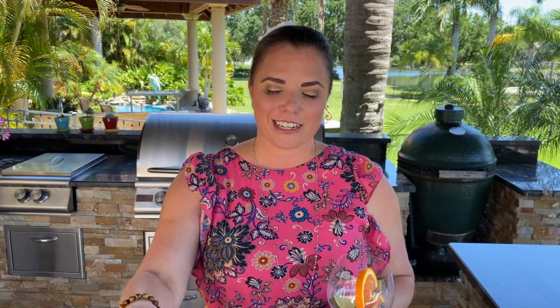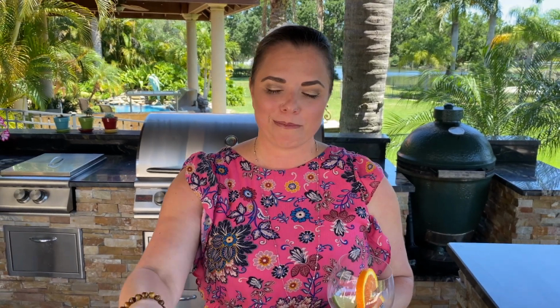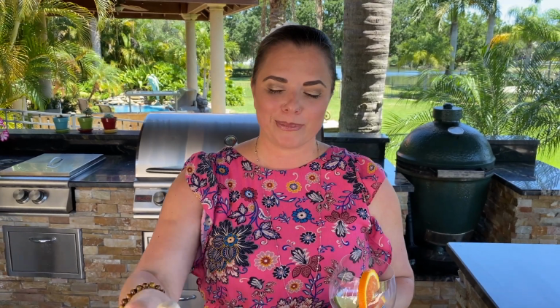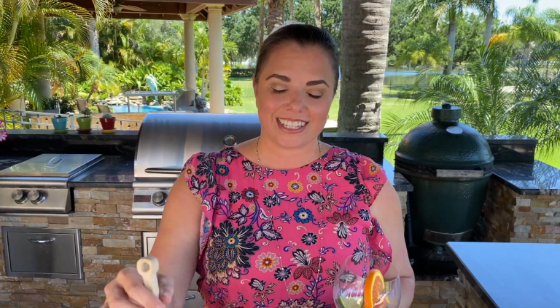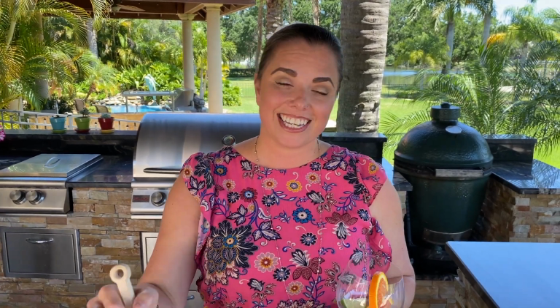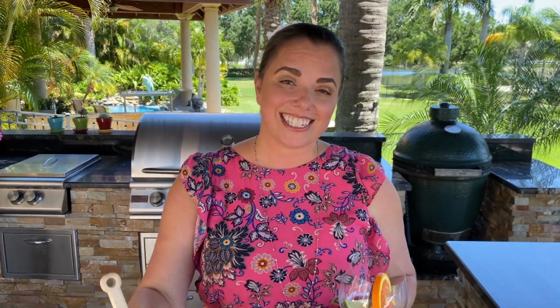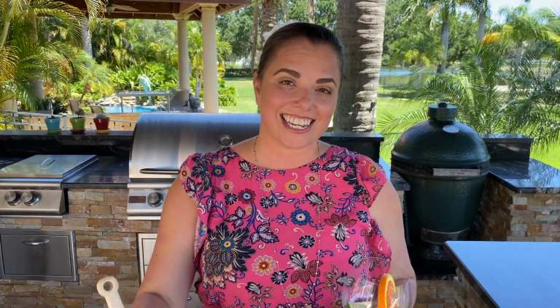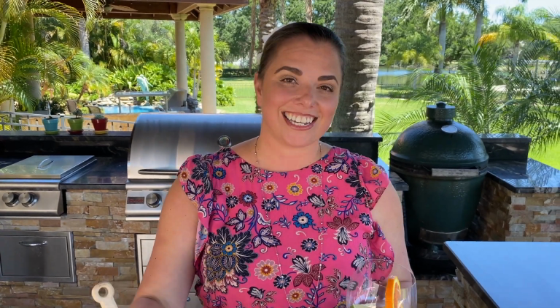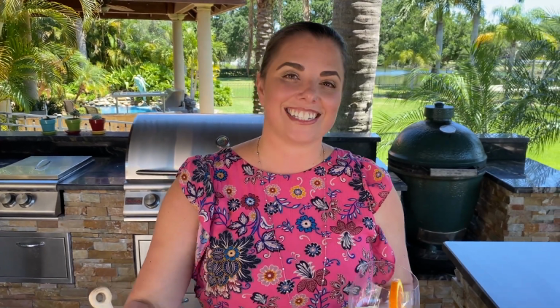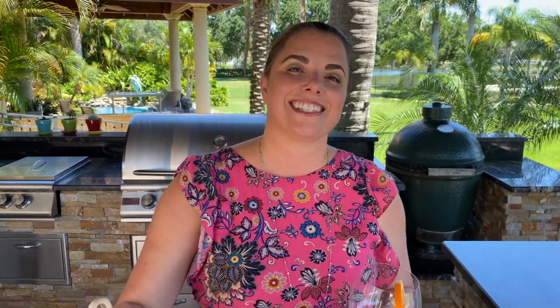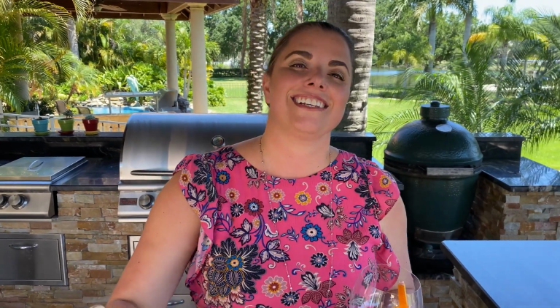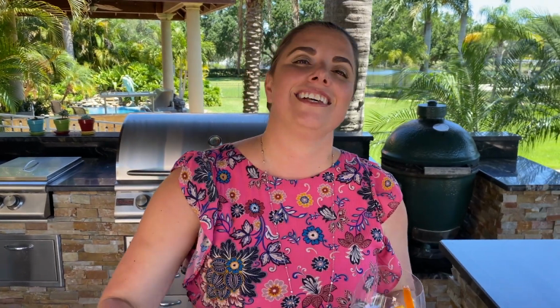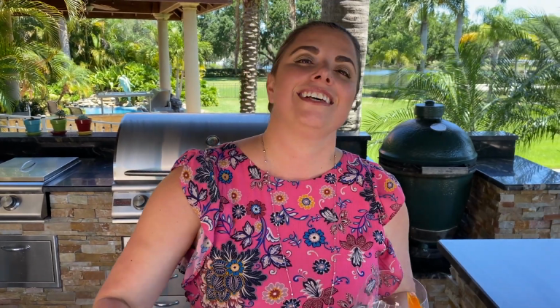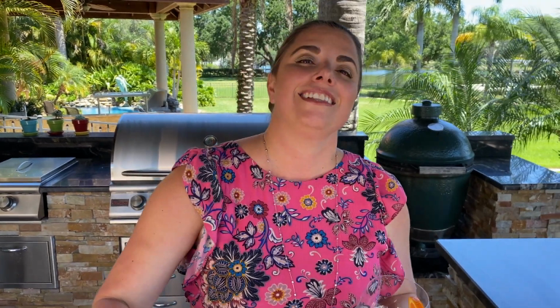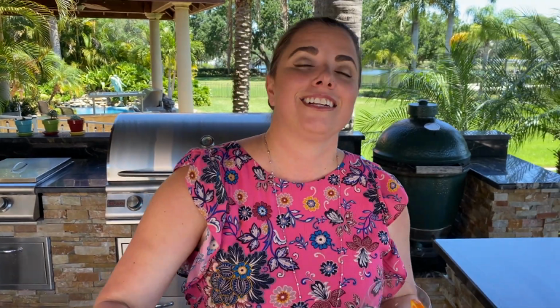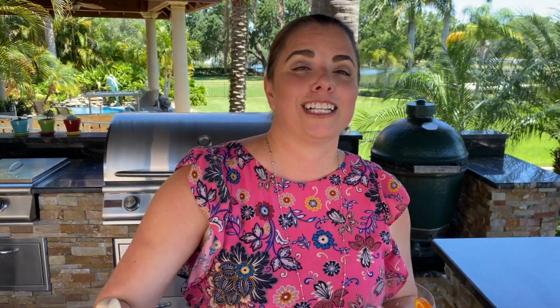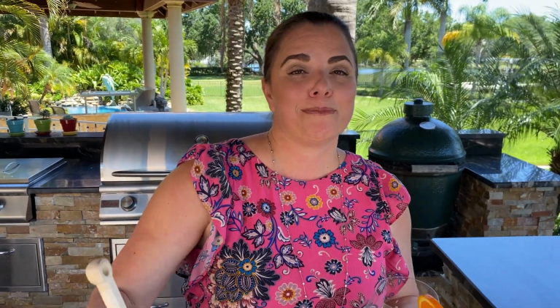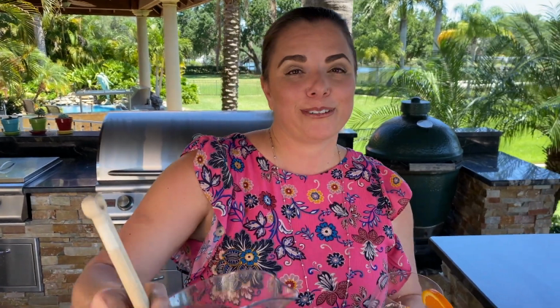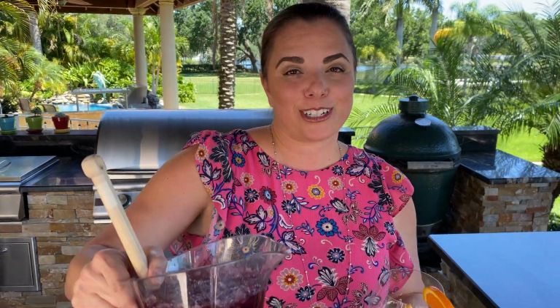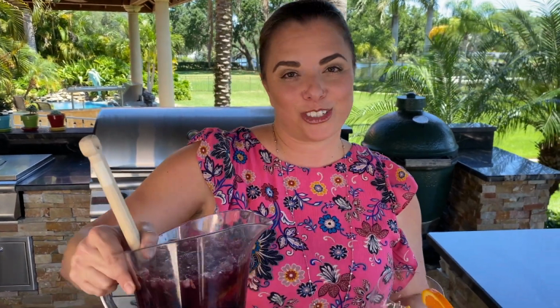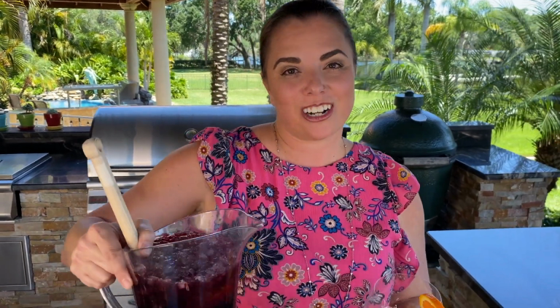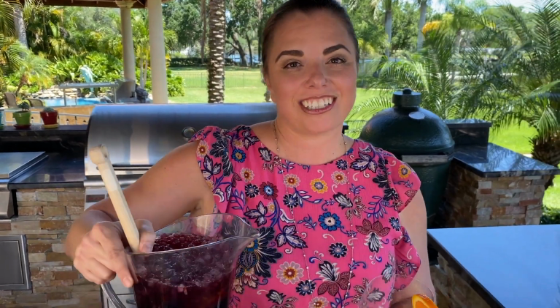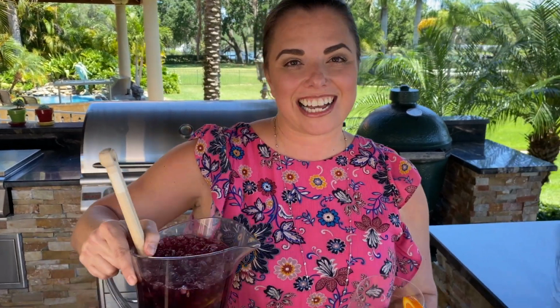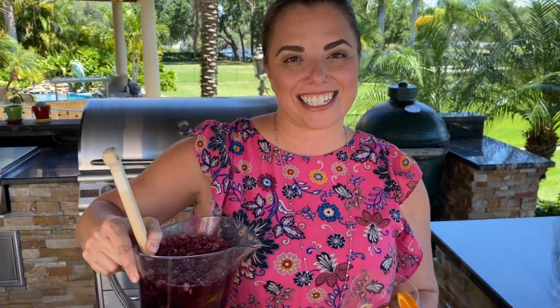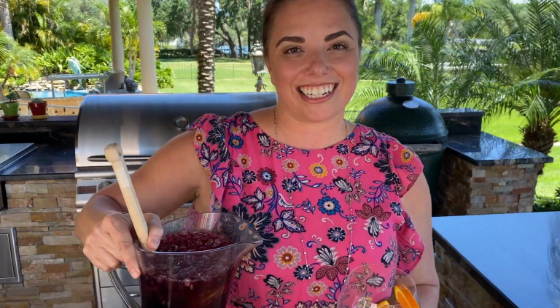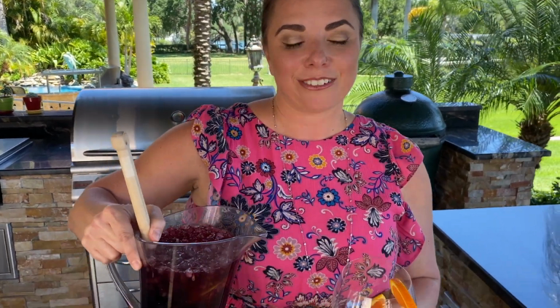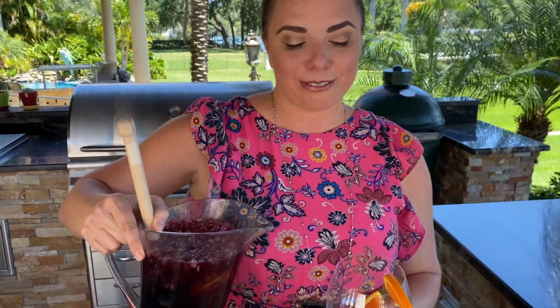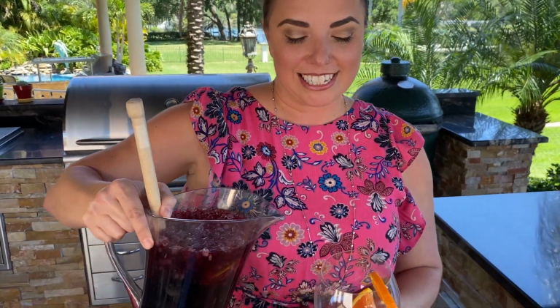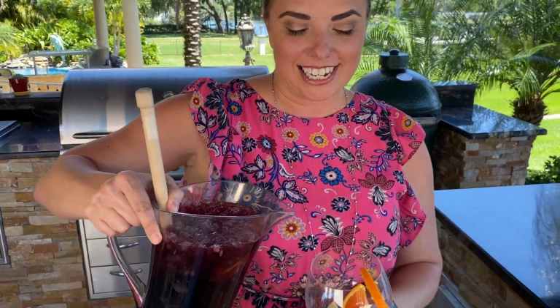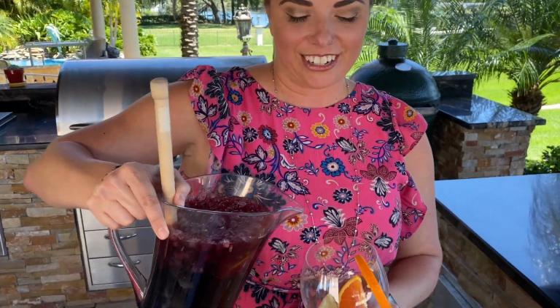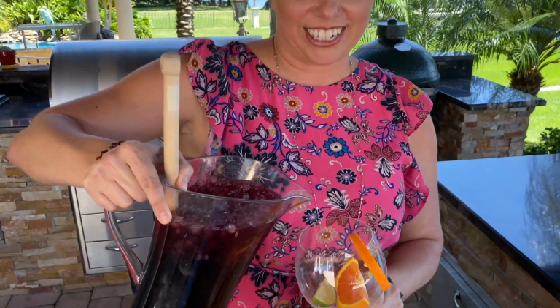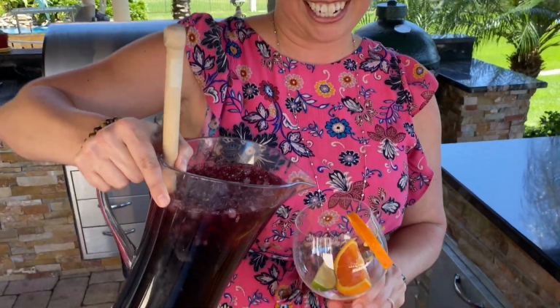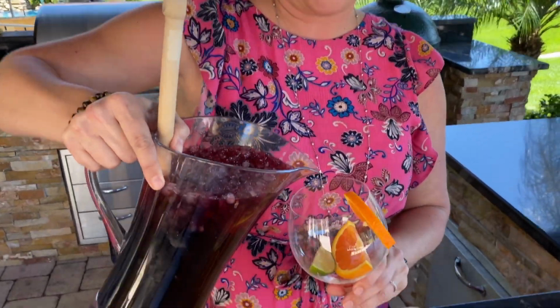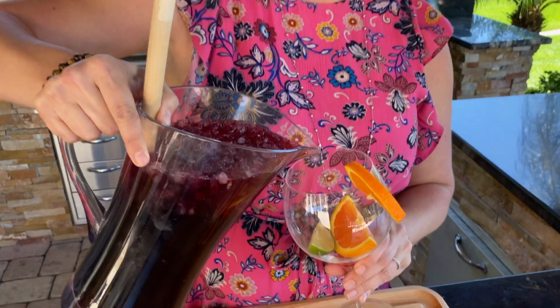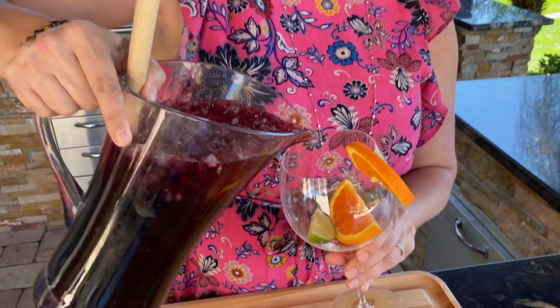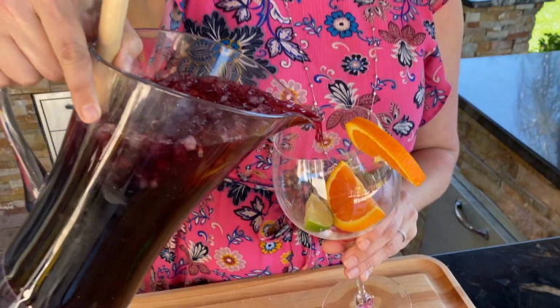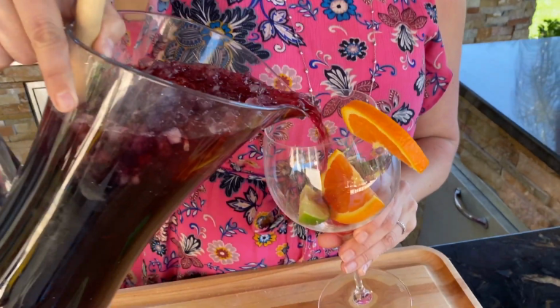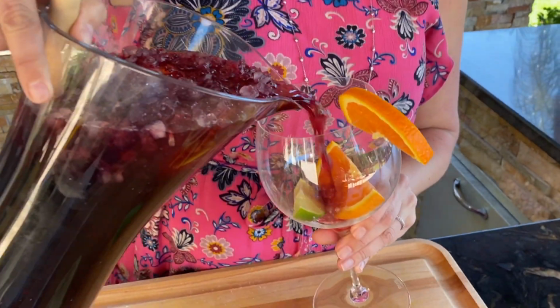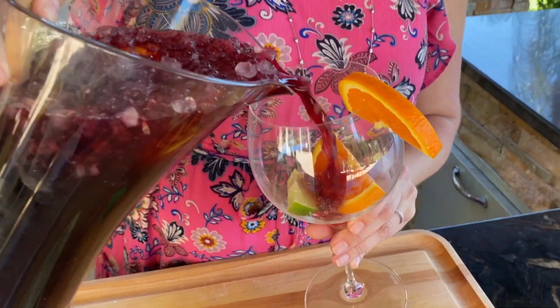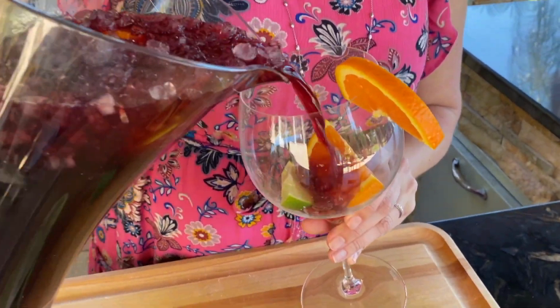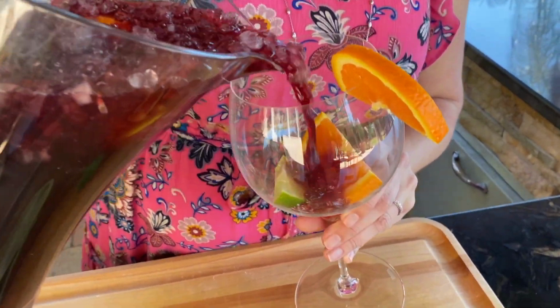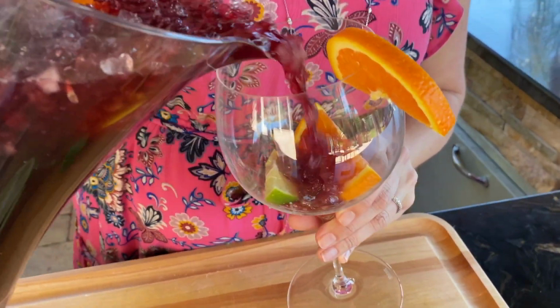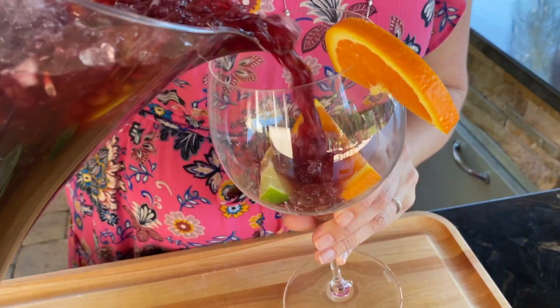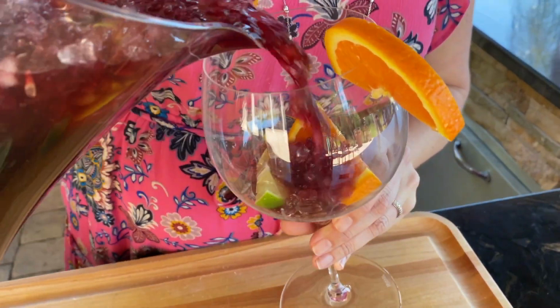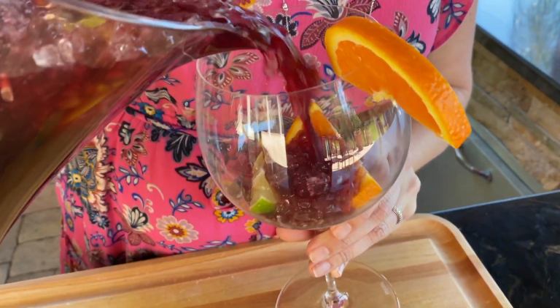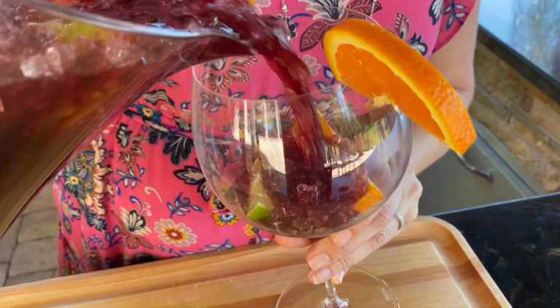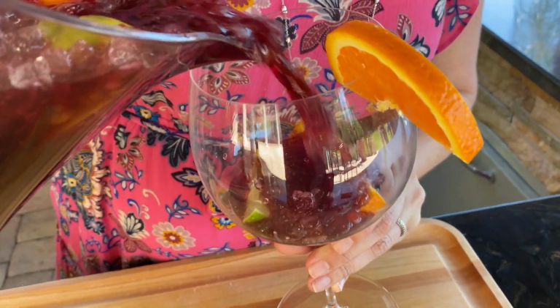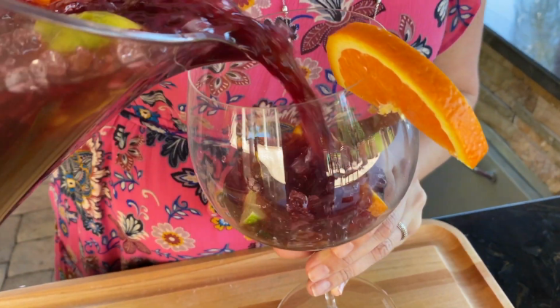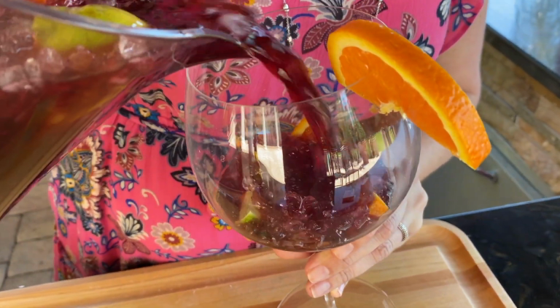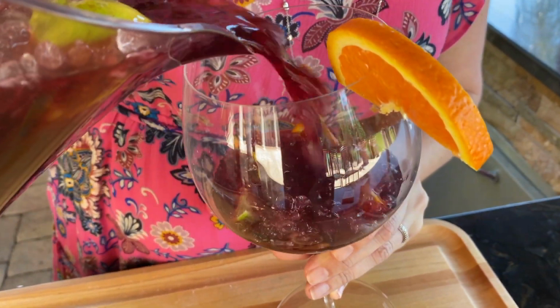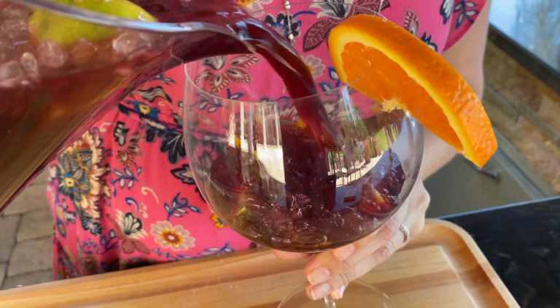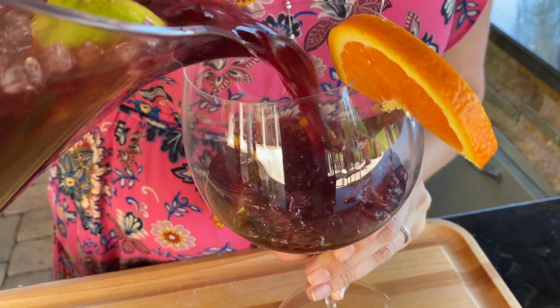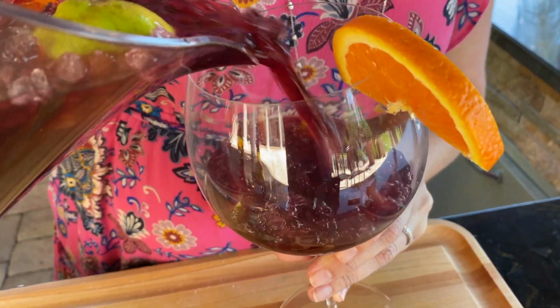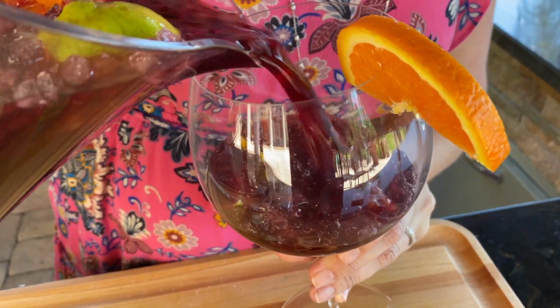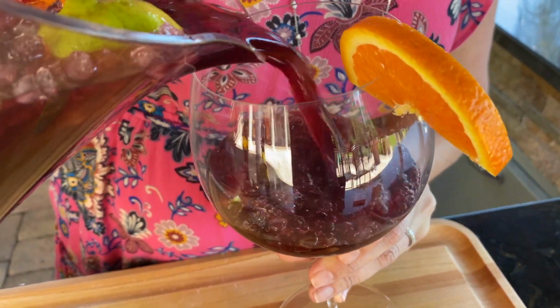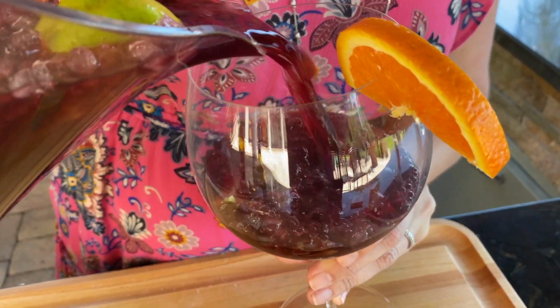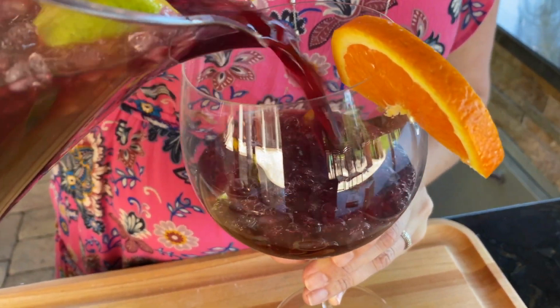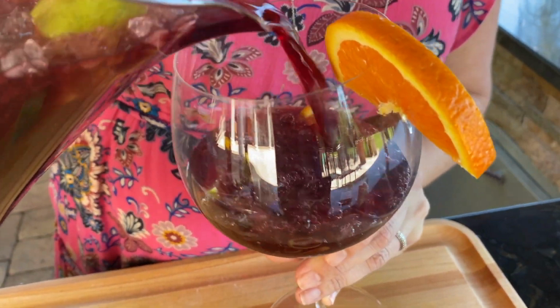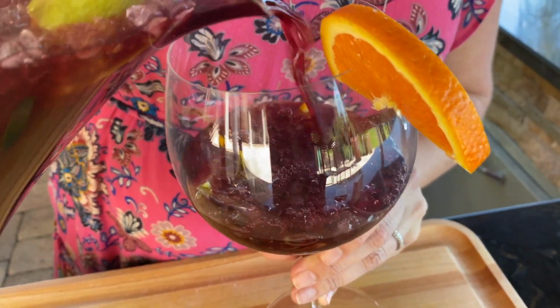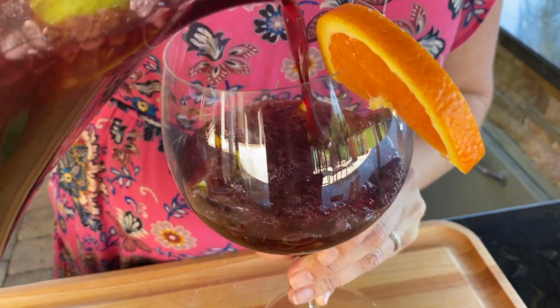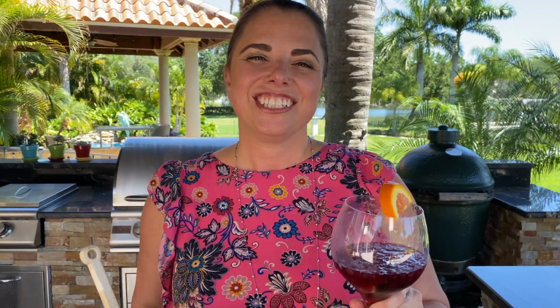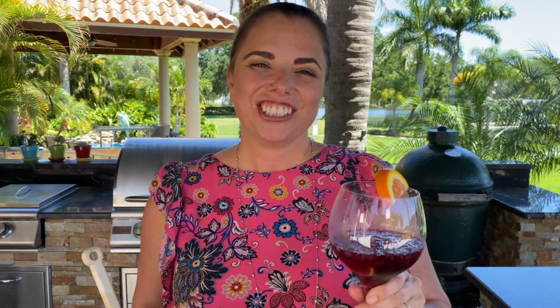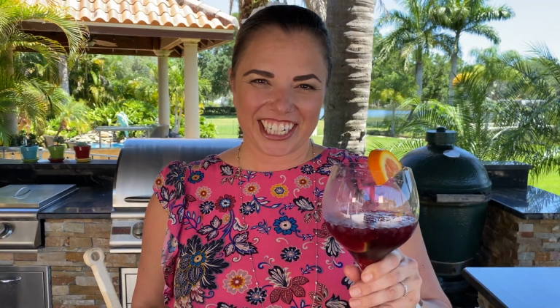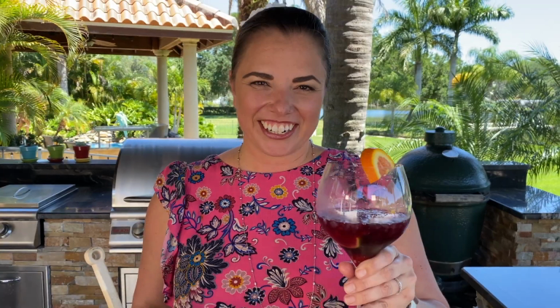But this is the Columbia Restaurant Classic Red Sangria. Cheers!